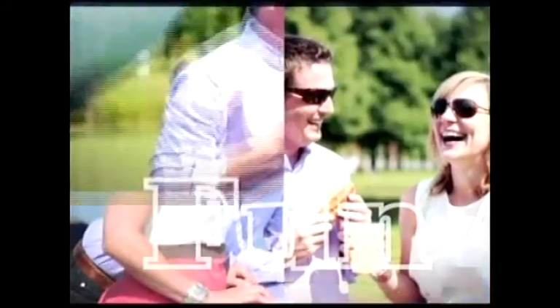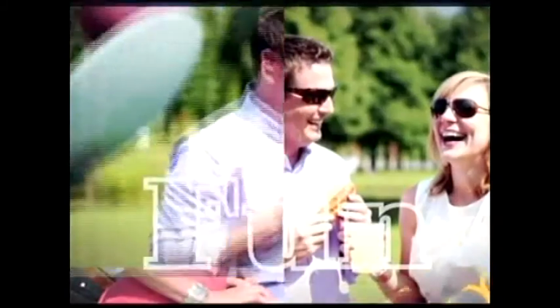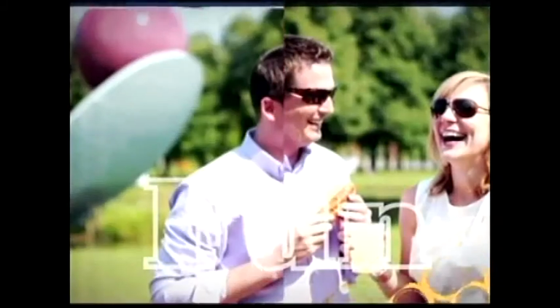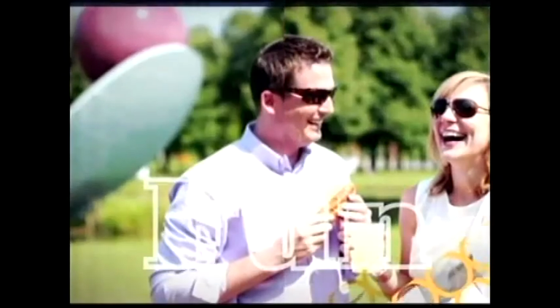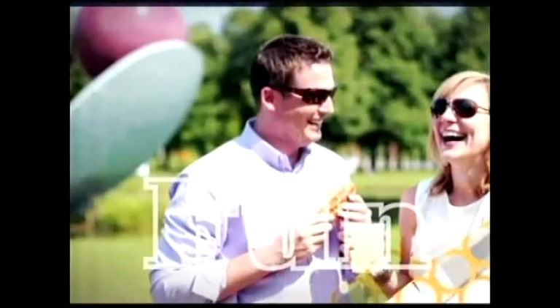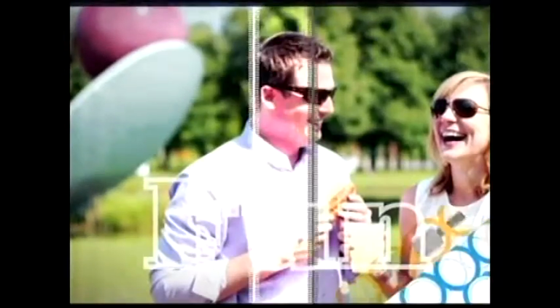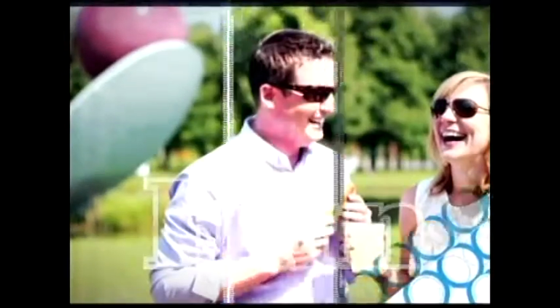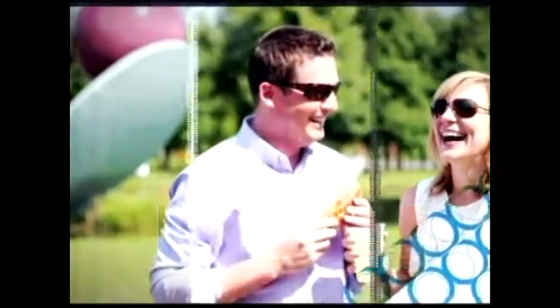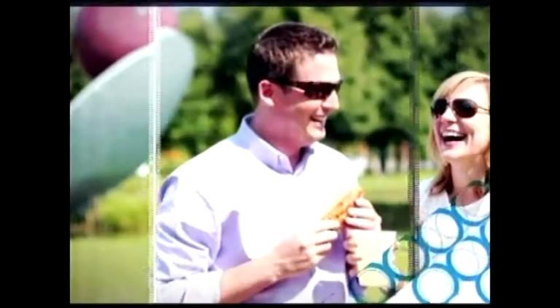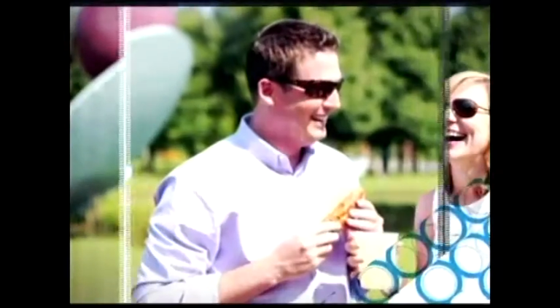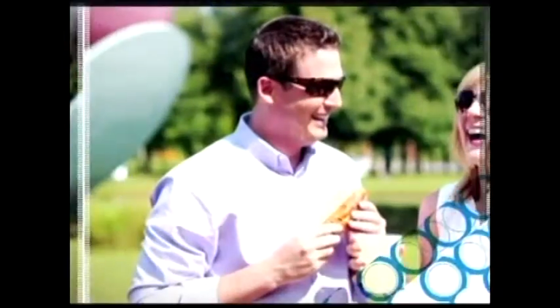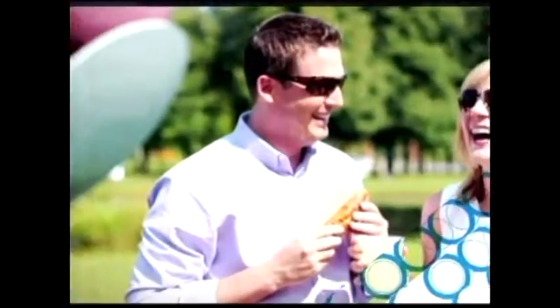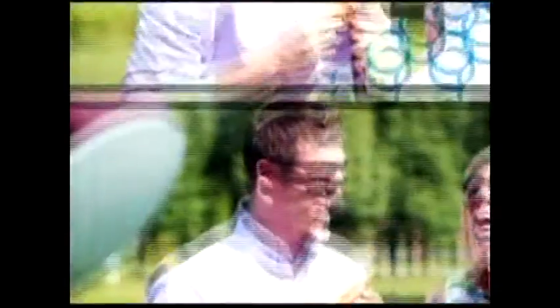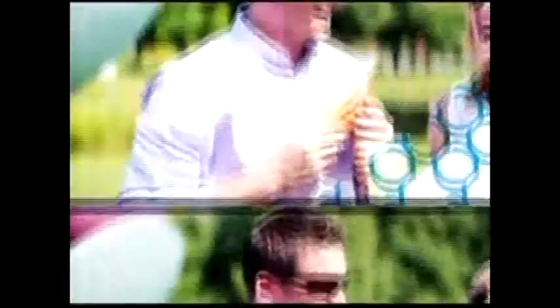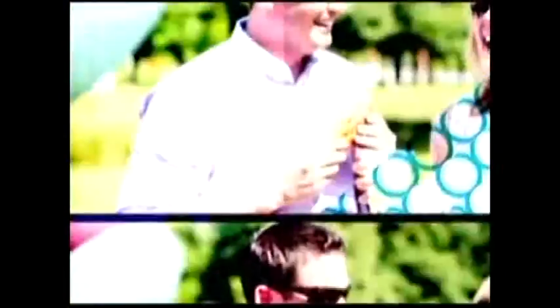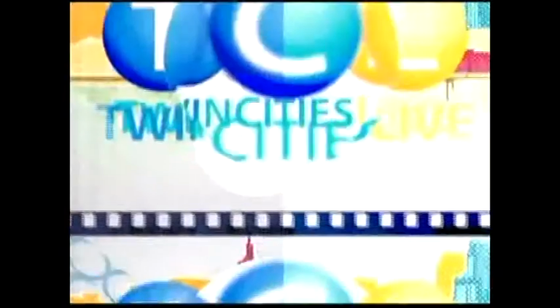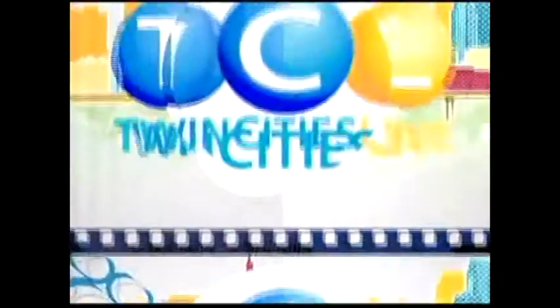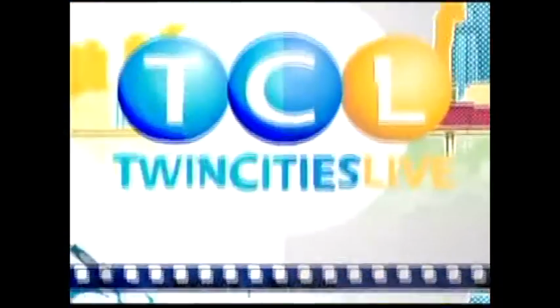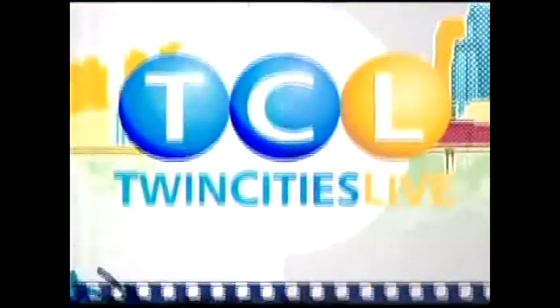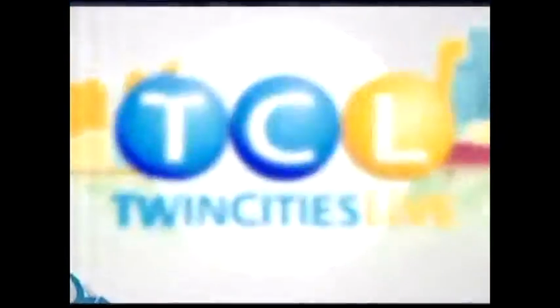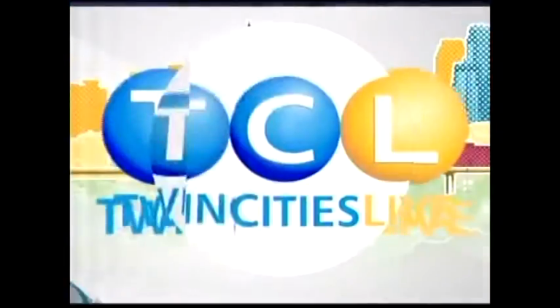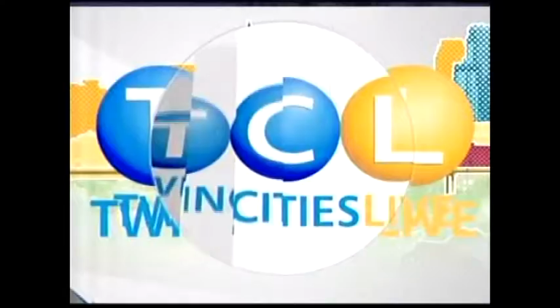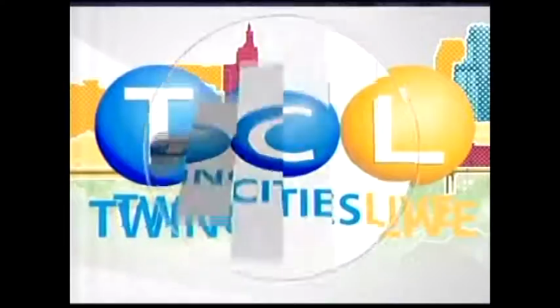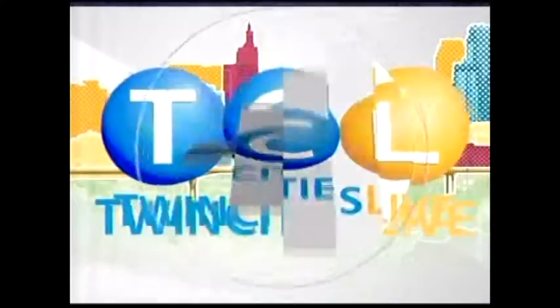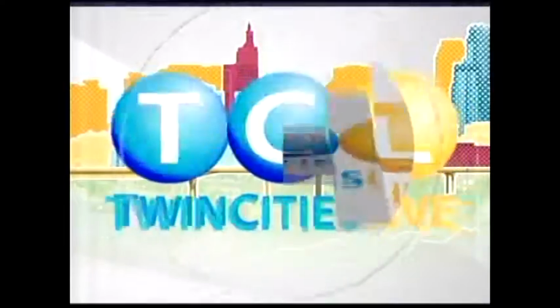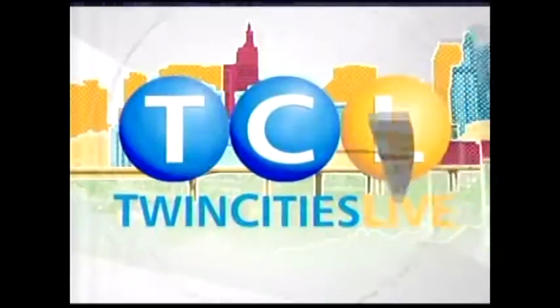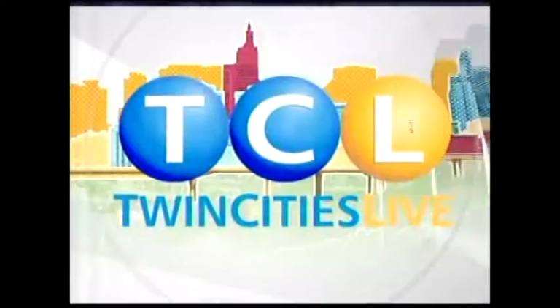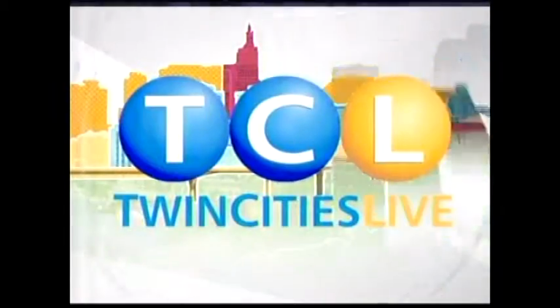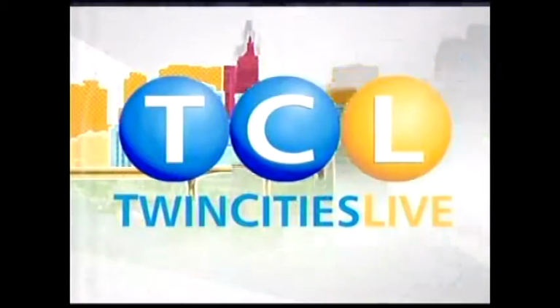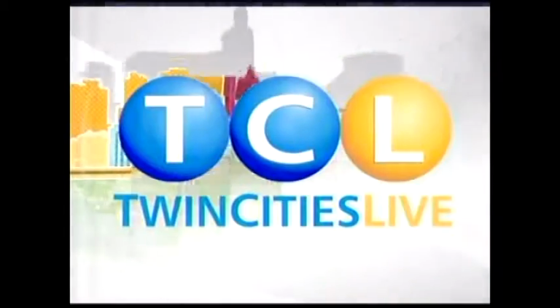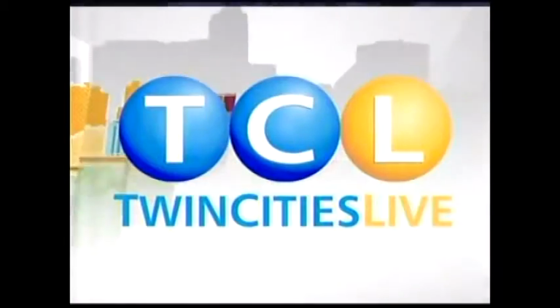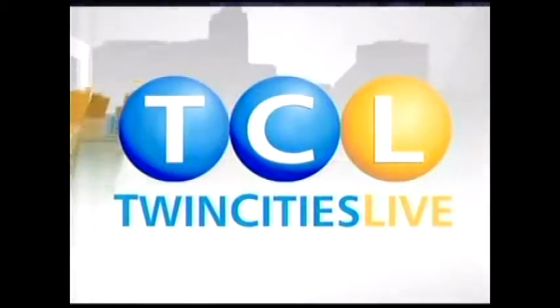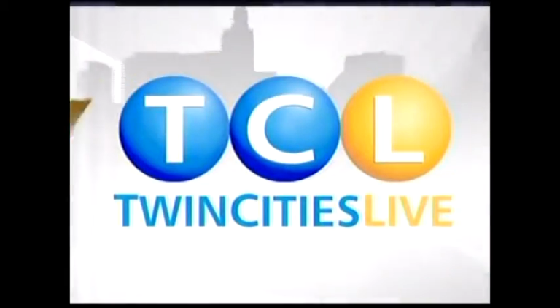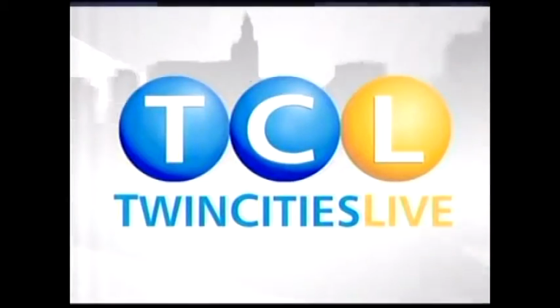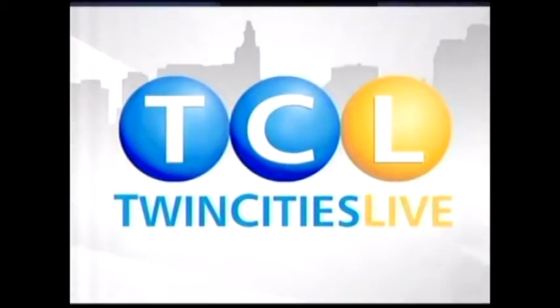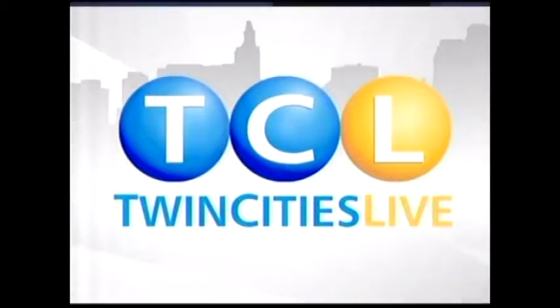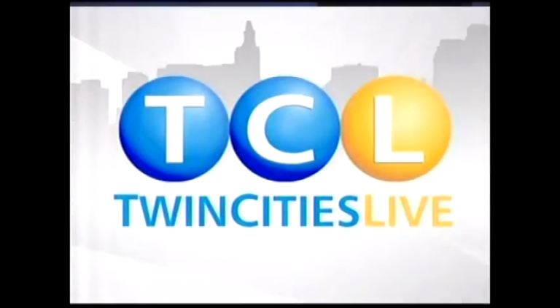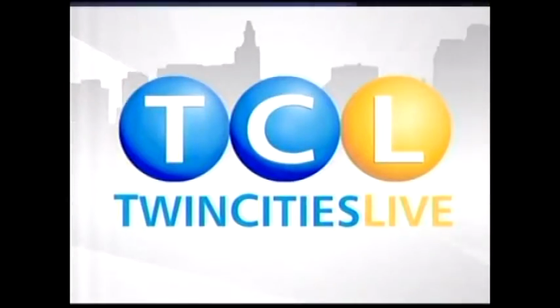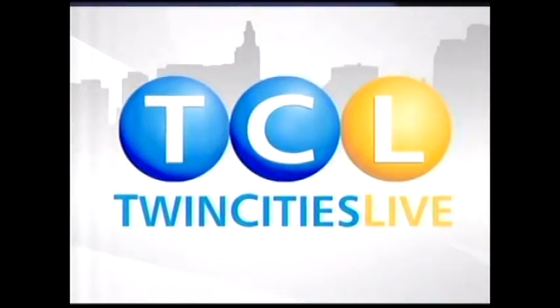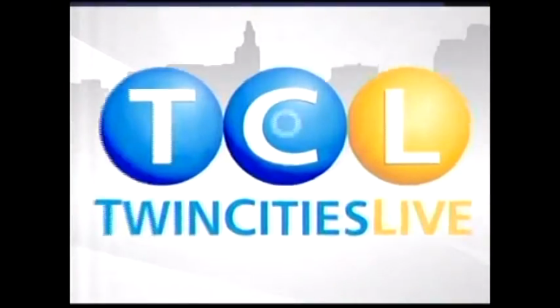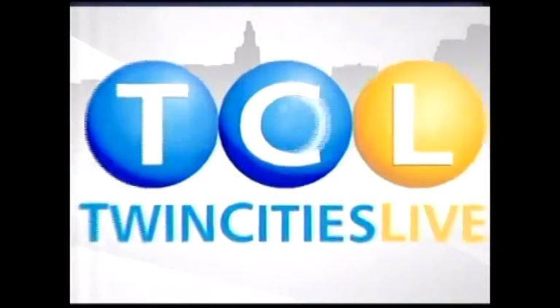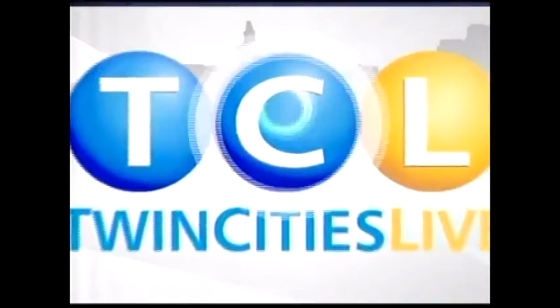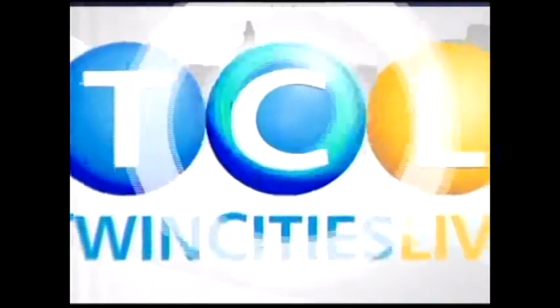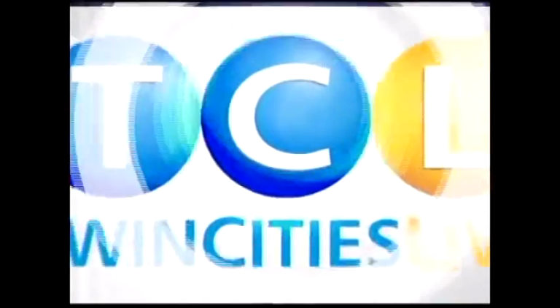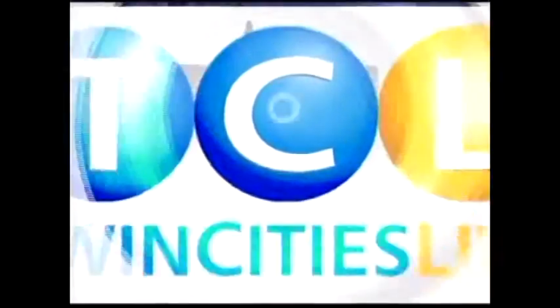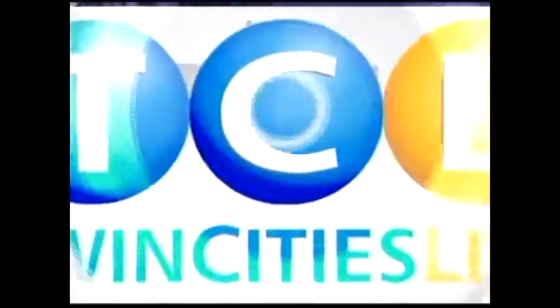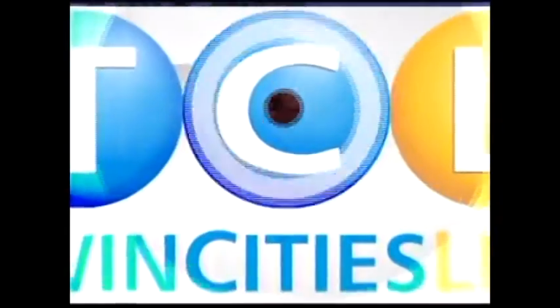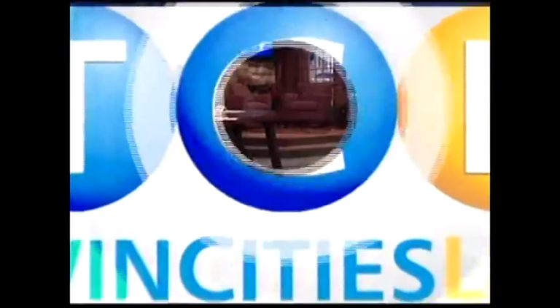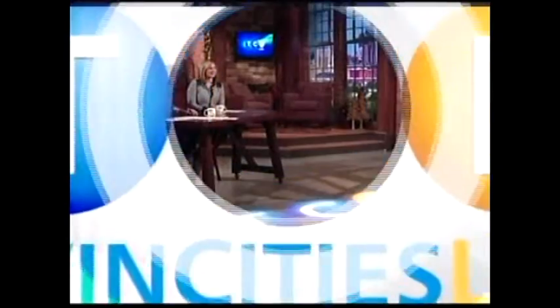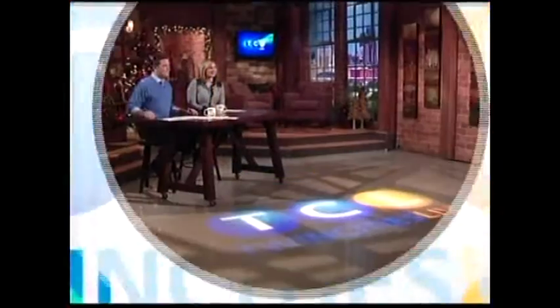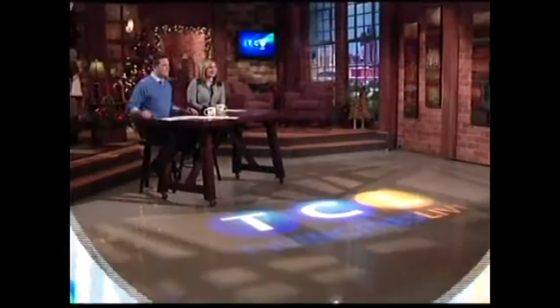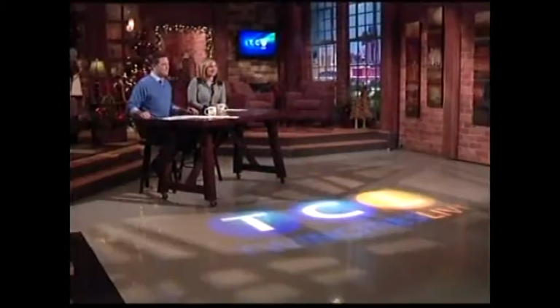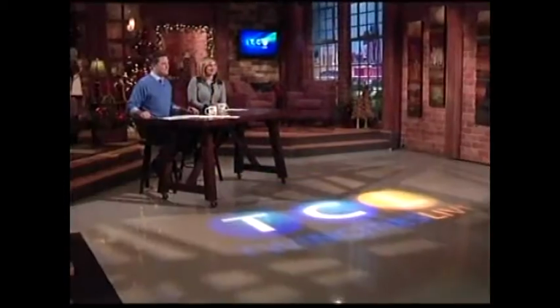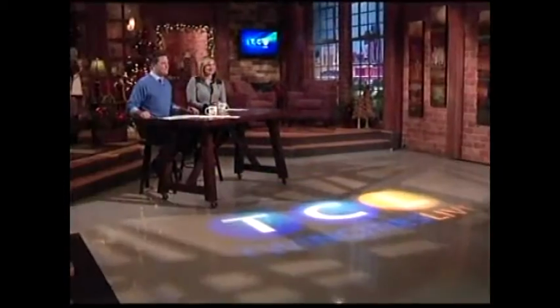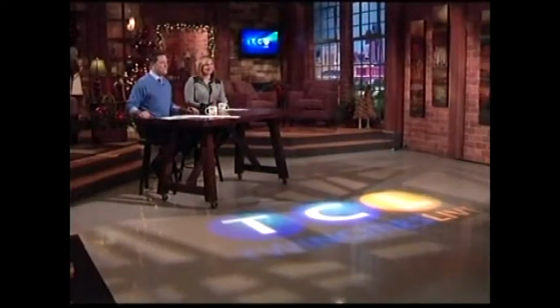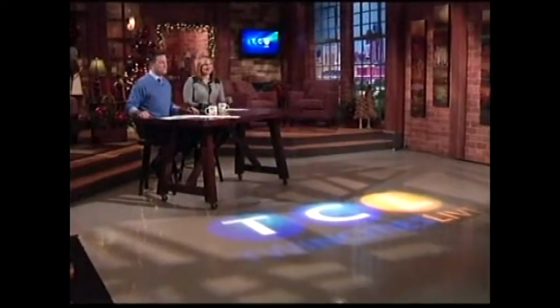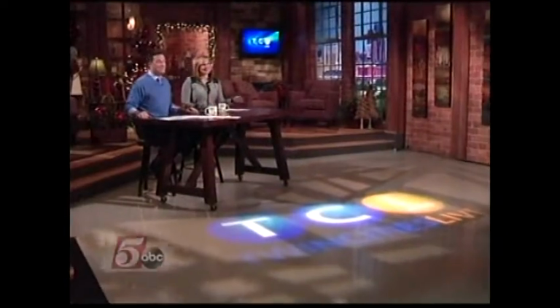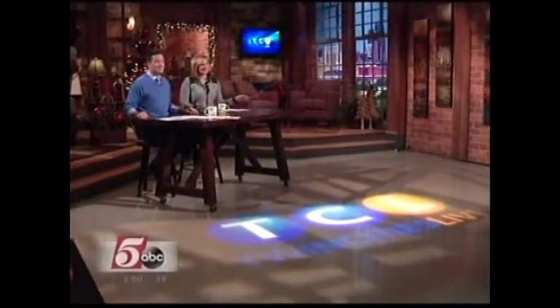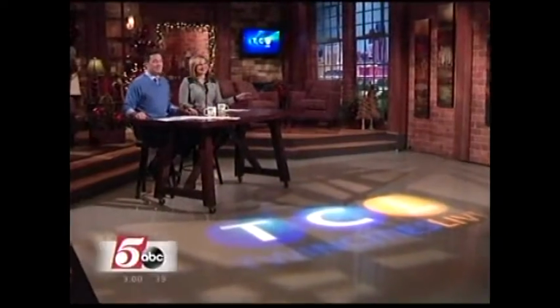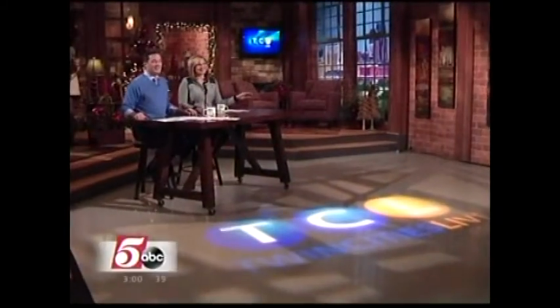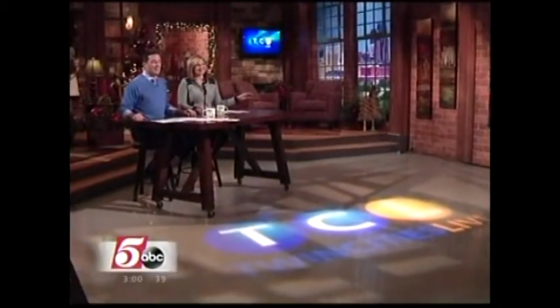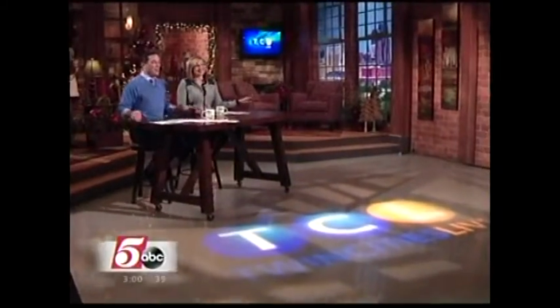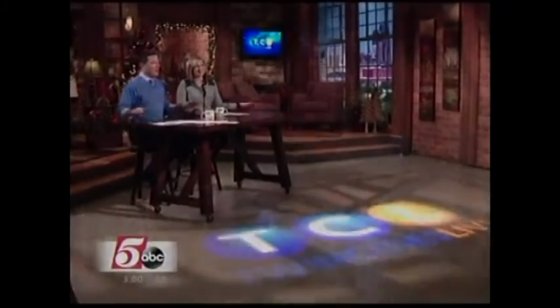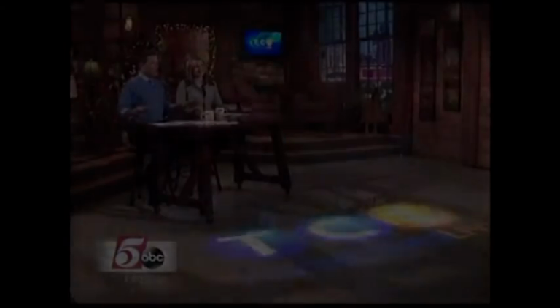Live from the Five Eyewitness News Studios, it's Twin Cities Live with your hosts, Elizabeth Reese and Chris Eggert.